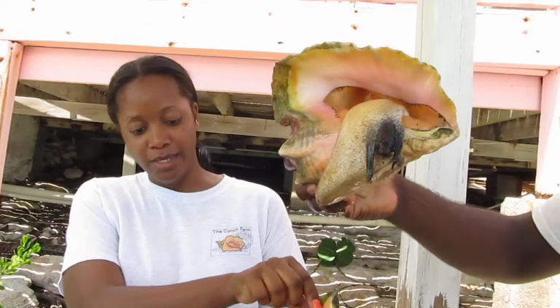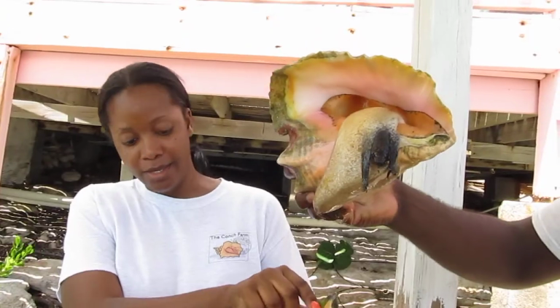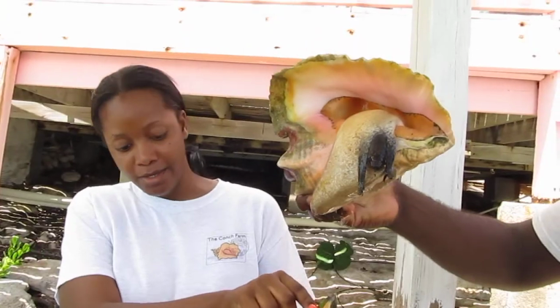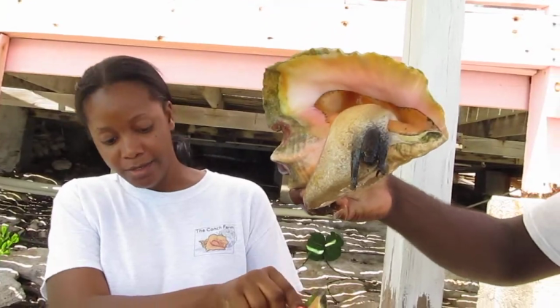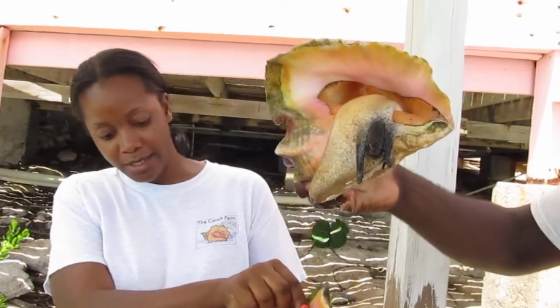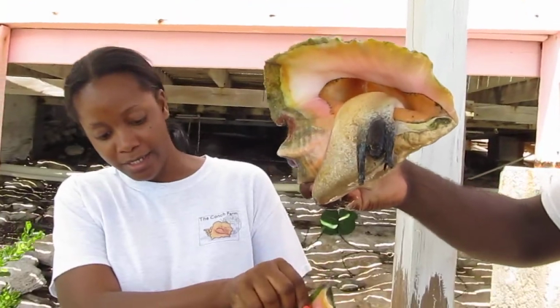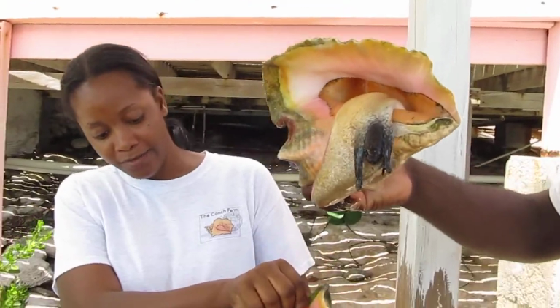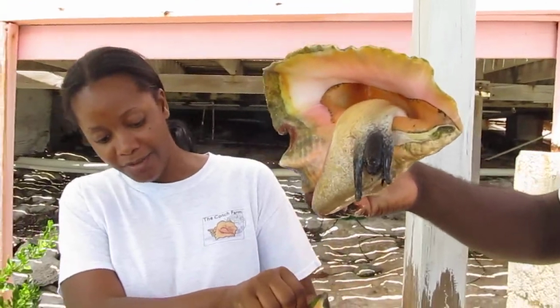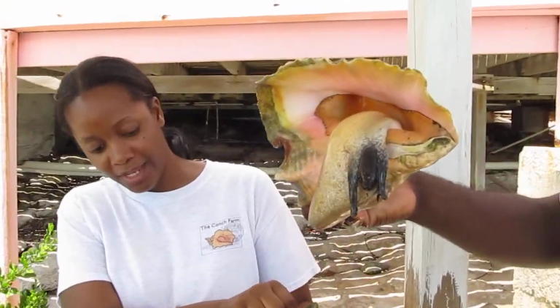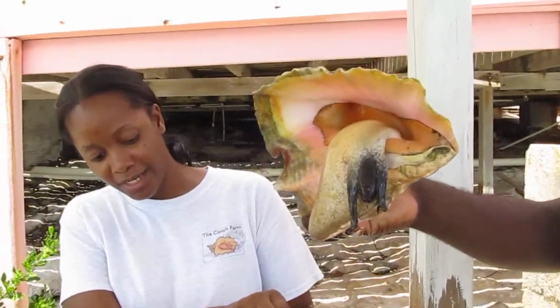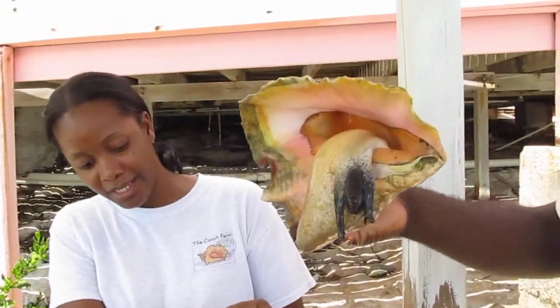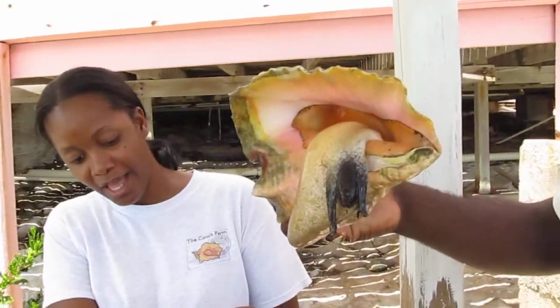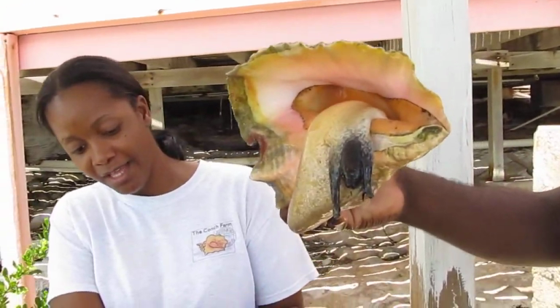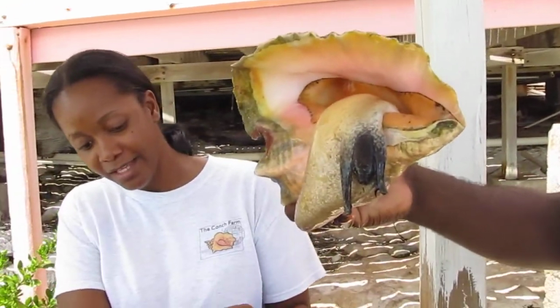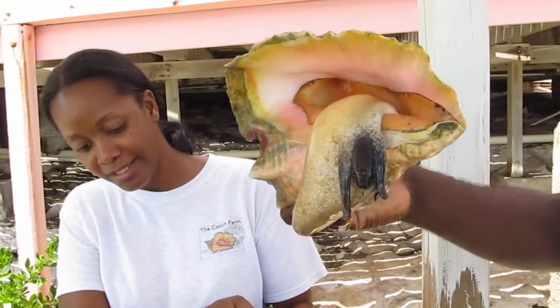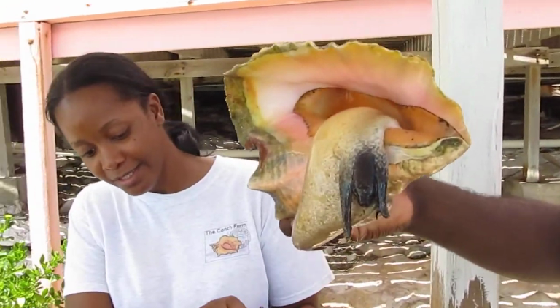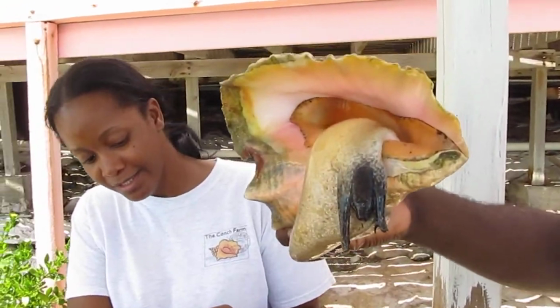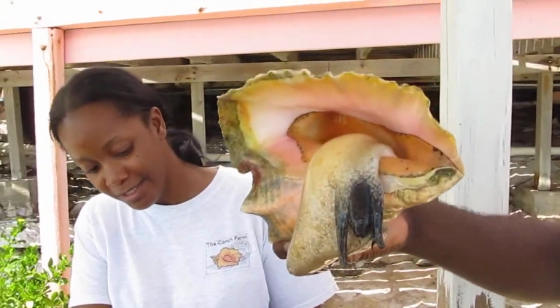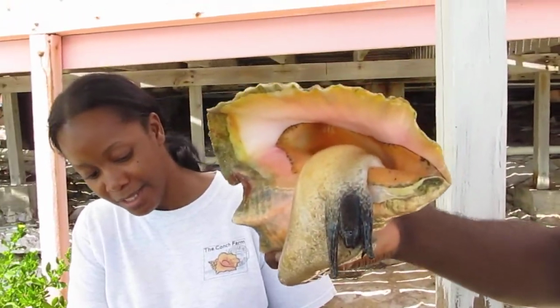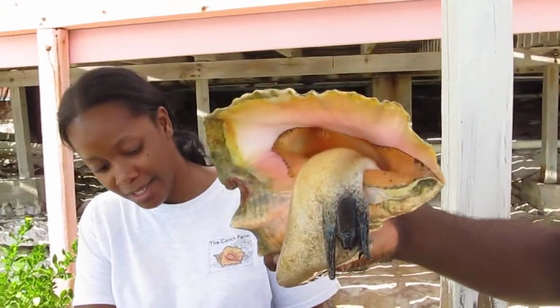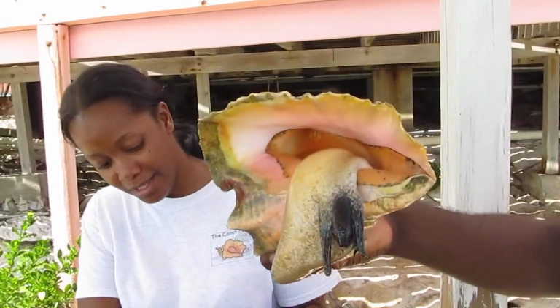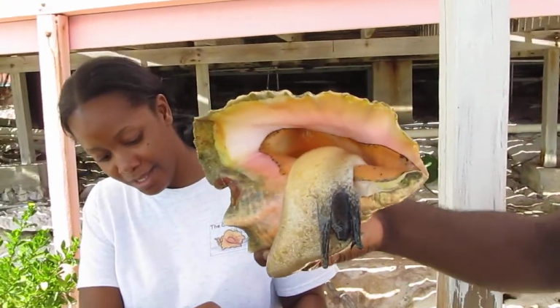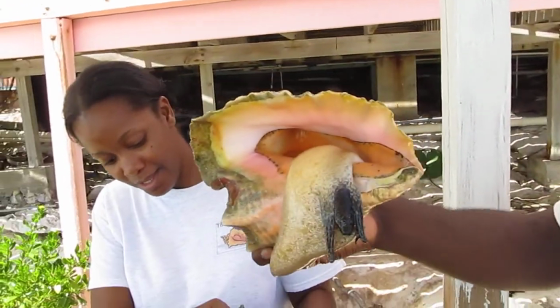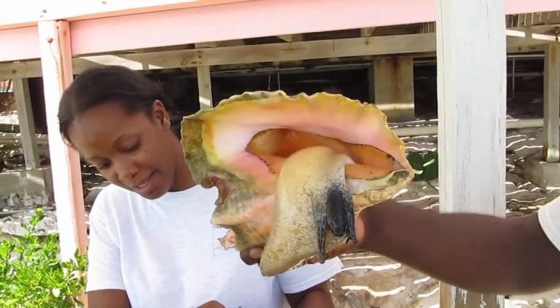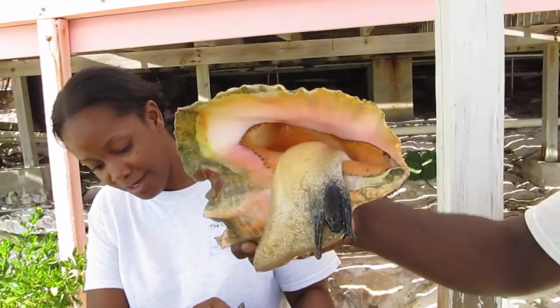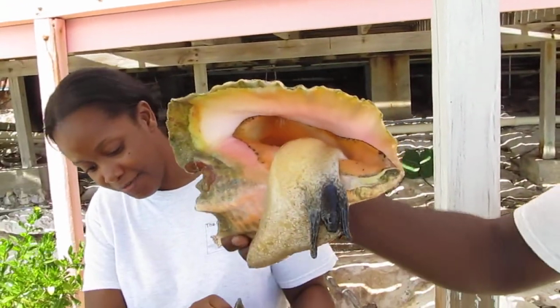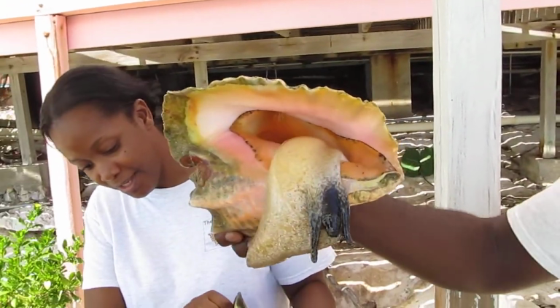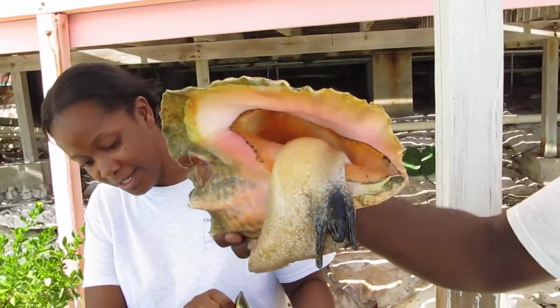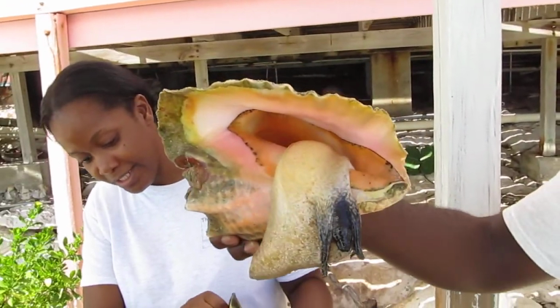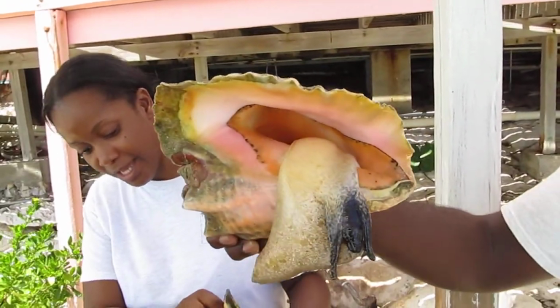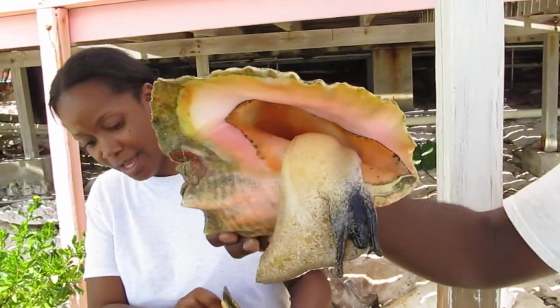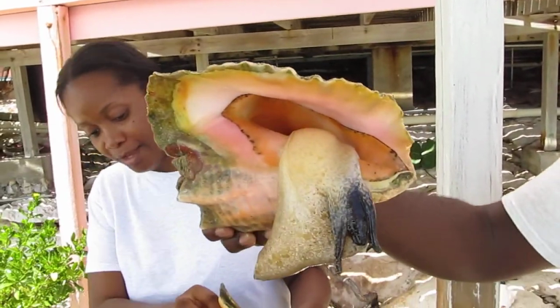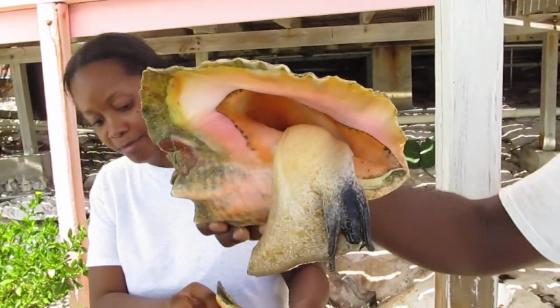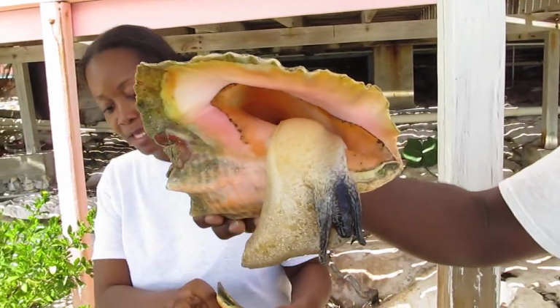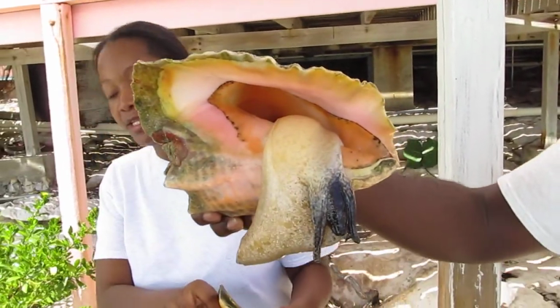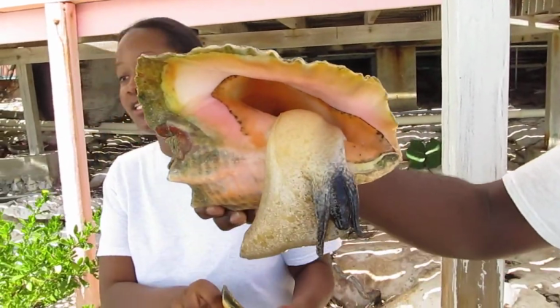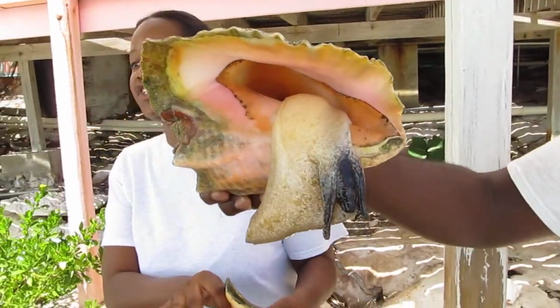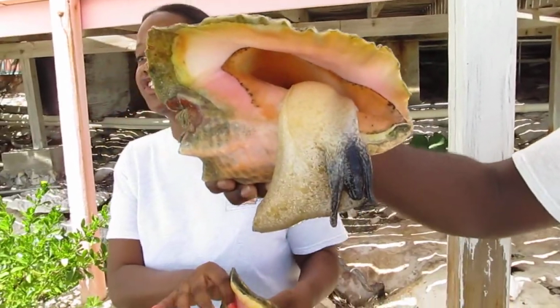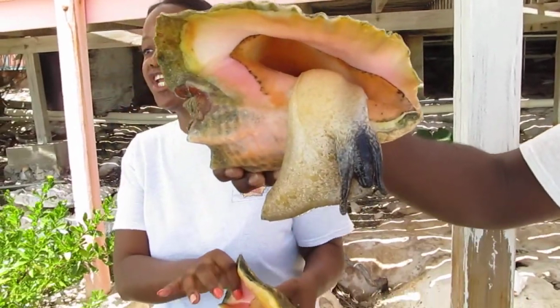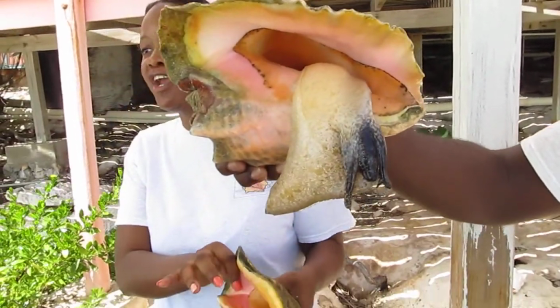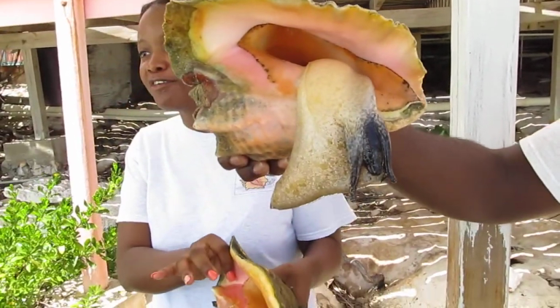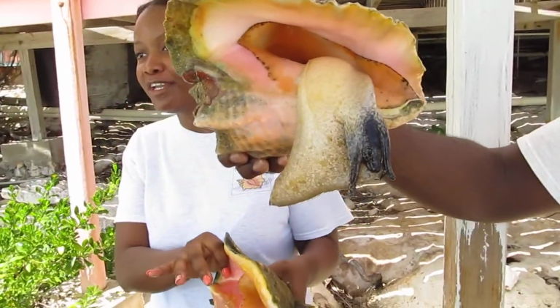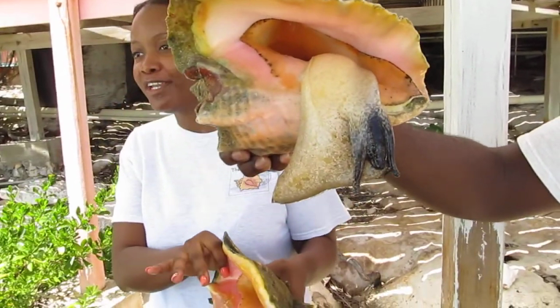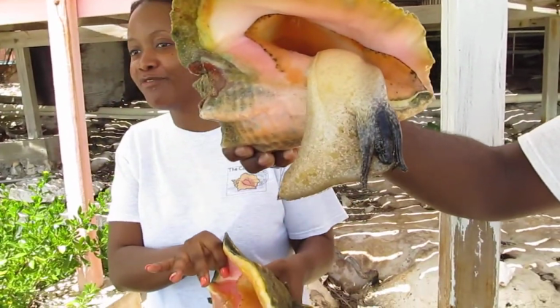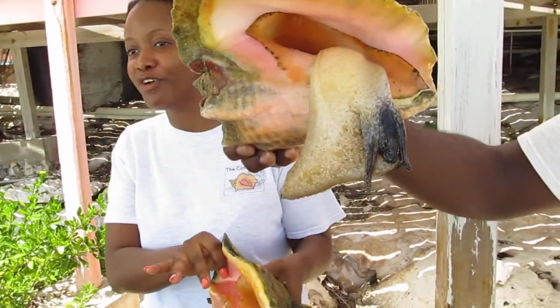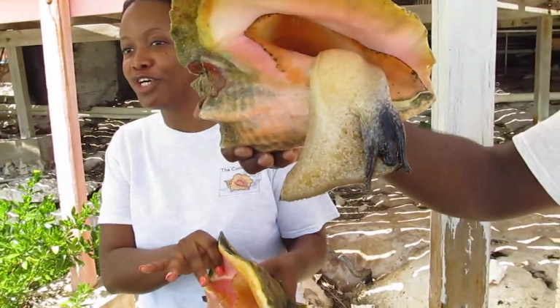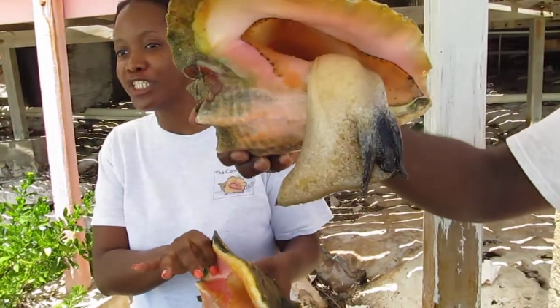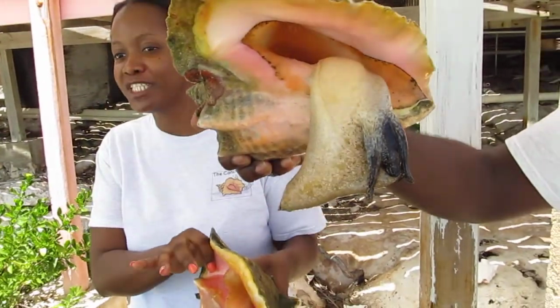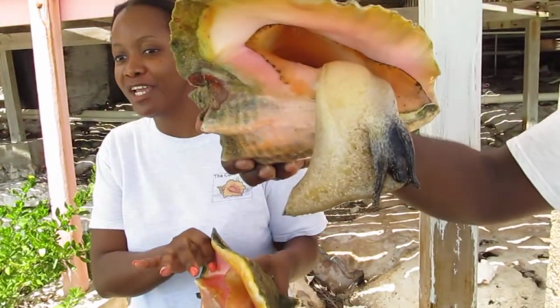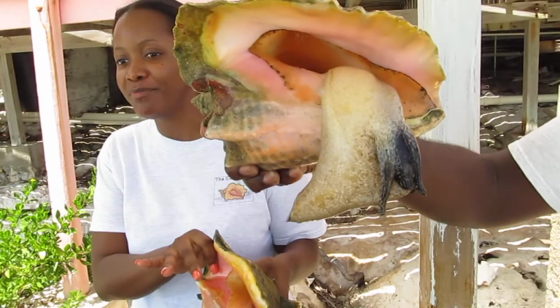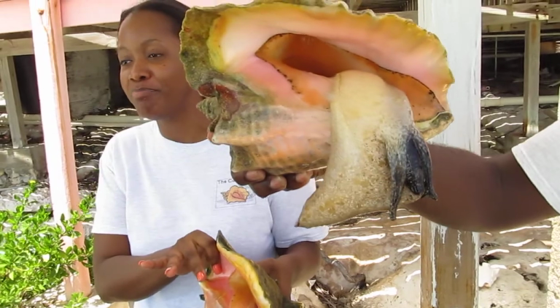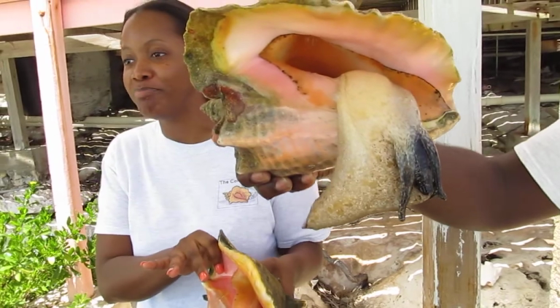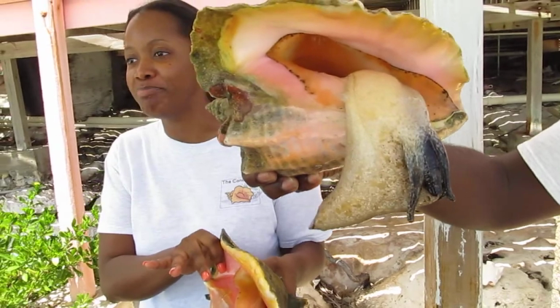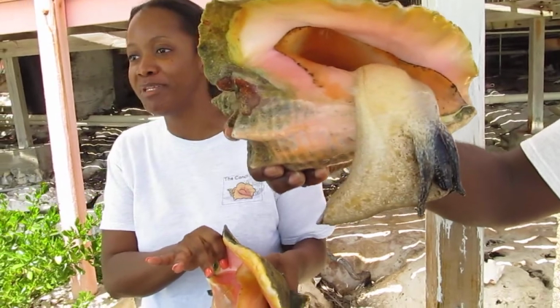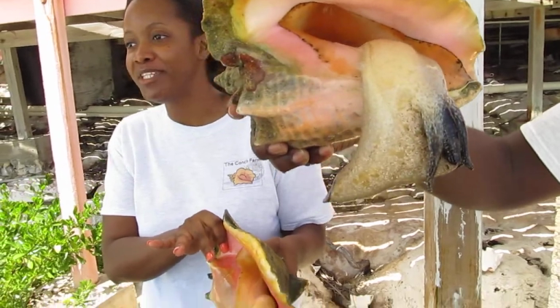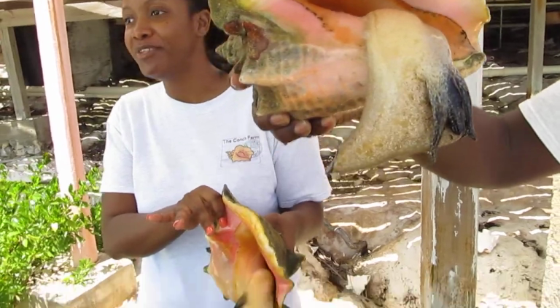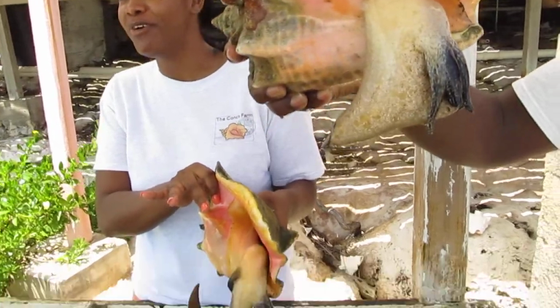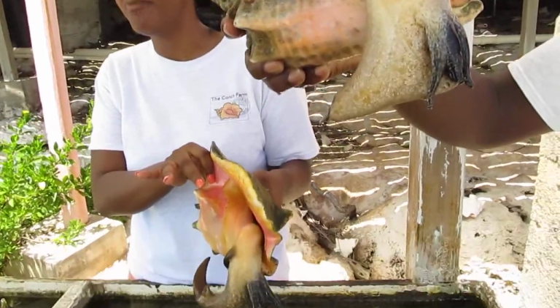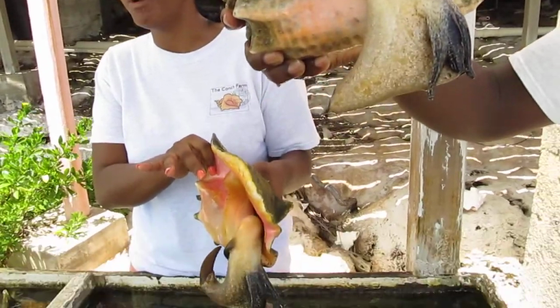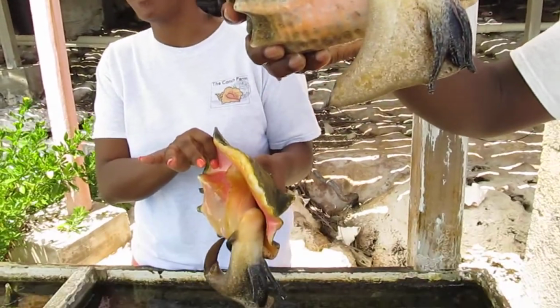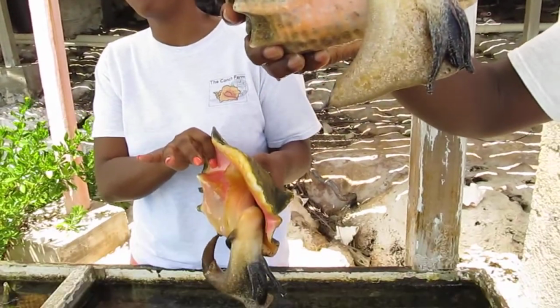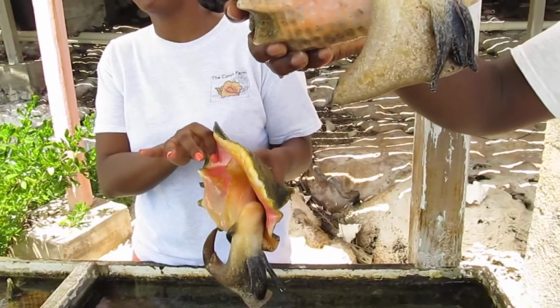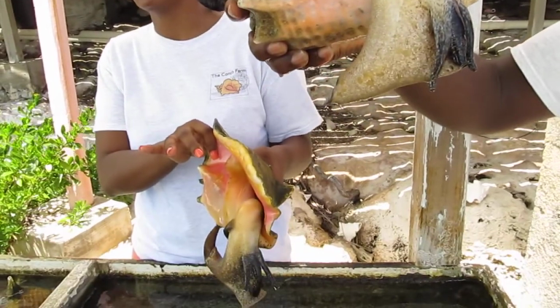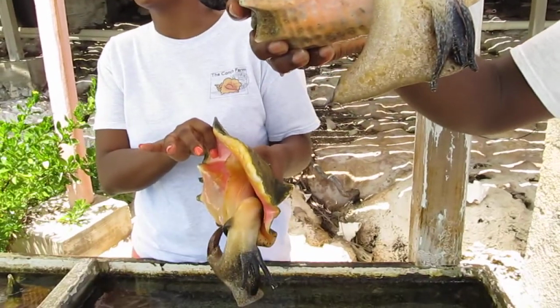At any time the verge gets bitten off by a predator, it can grow back.